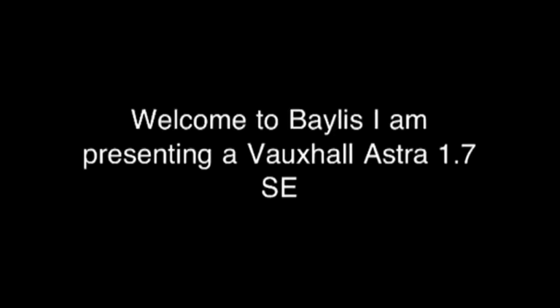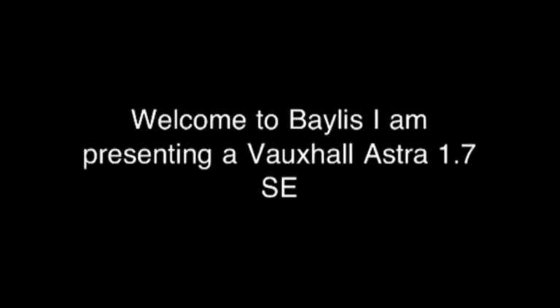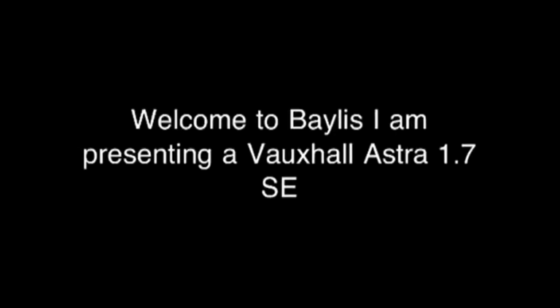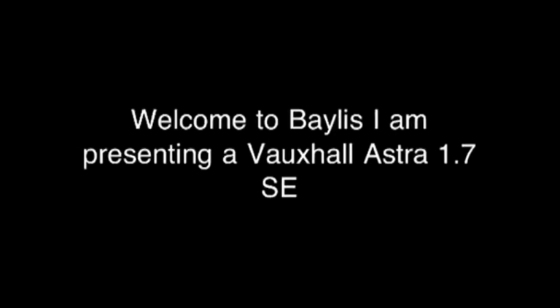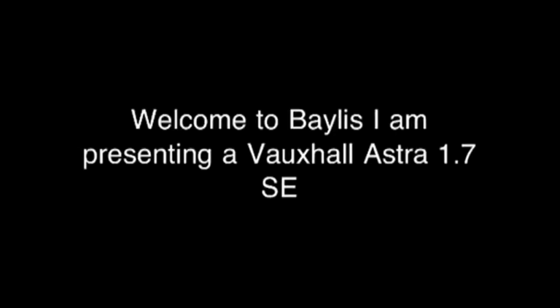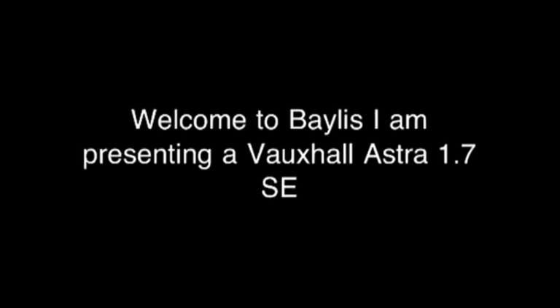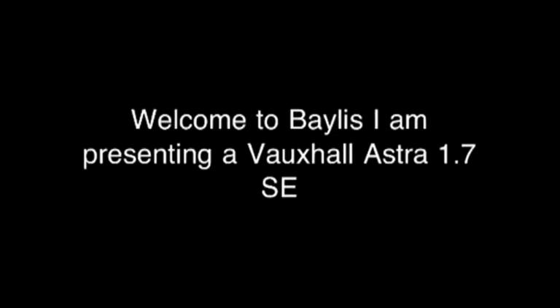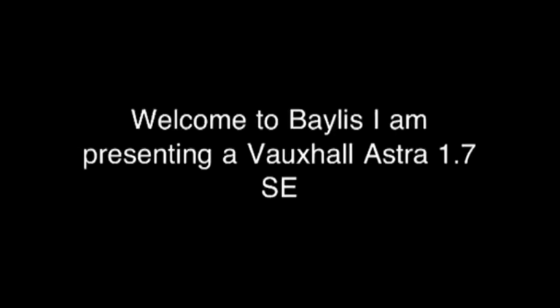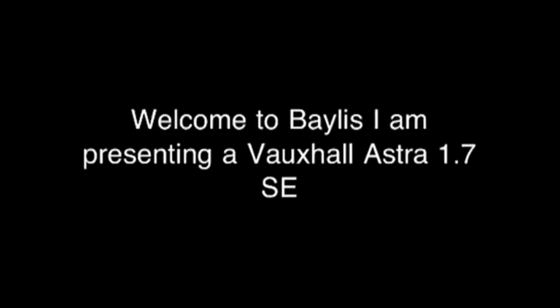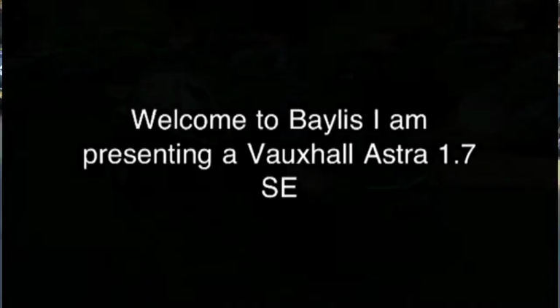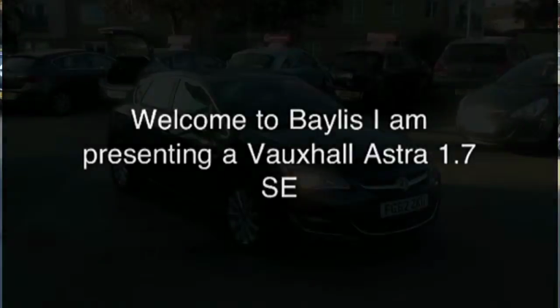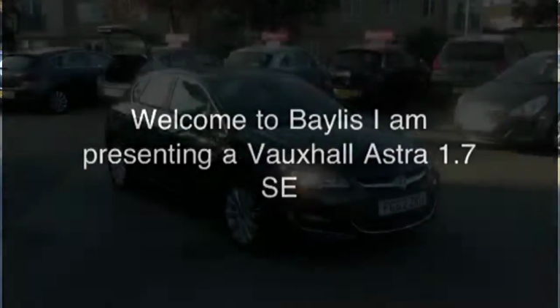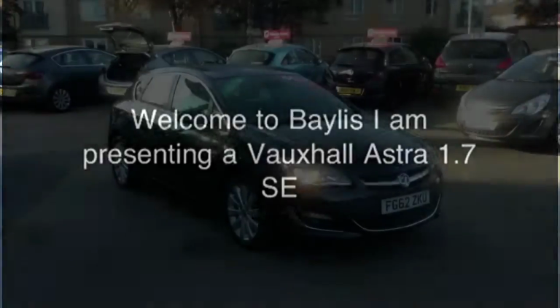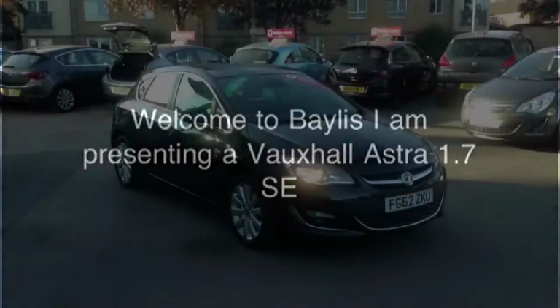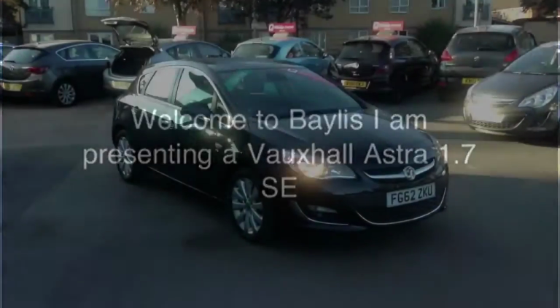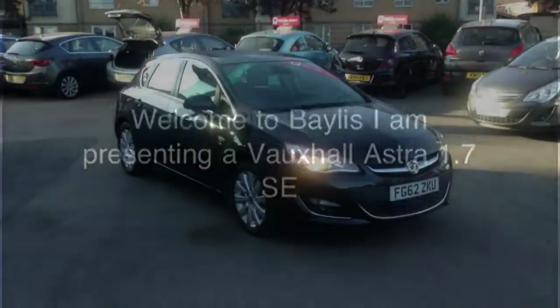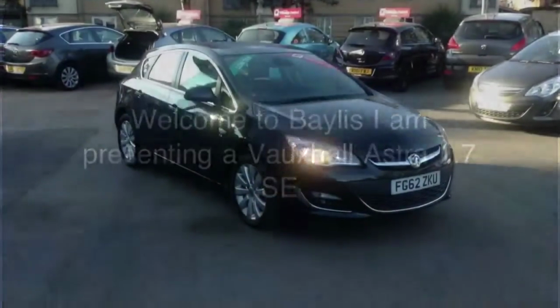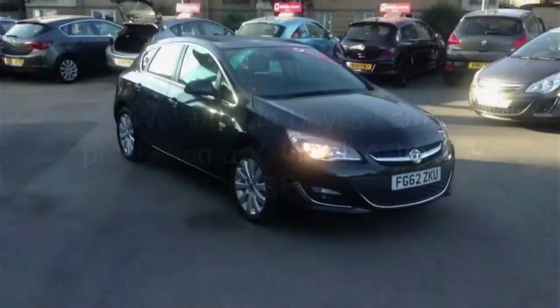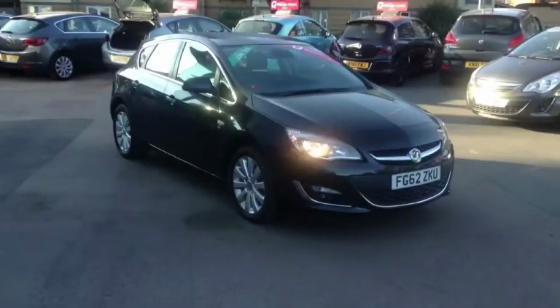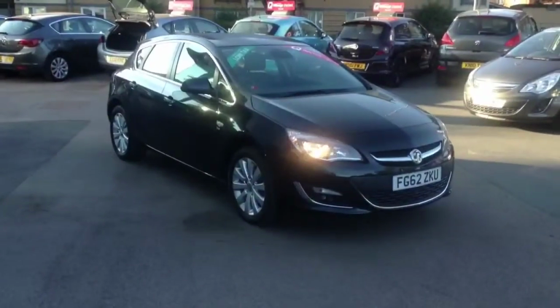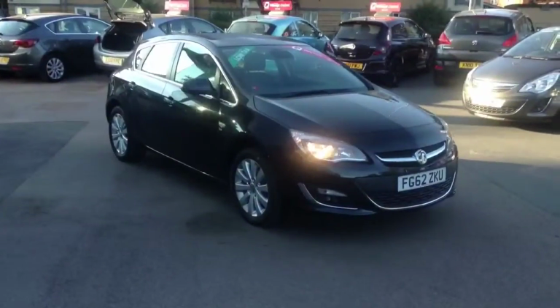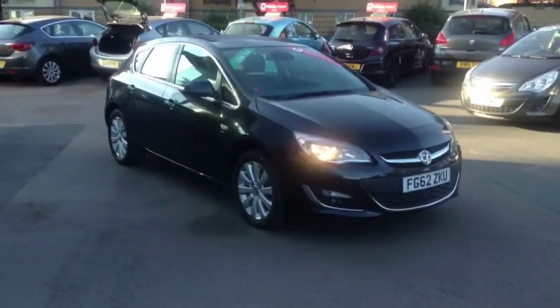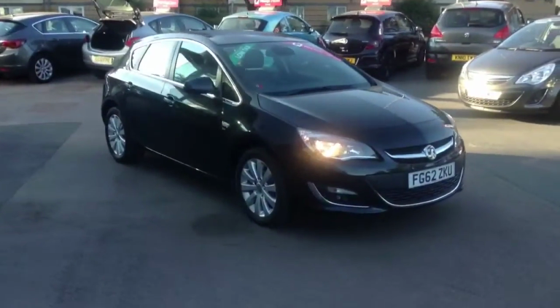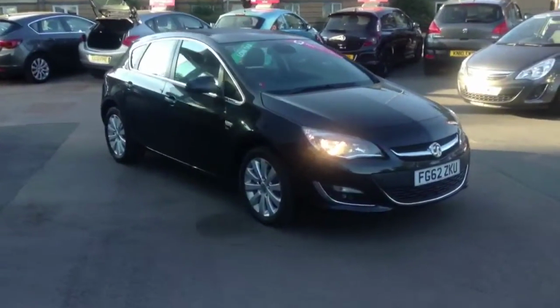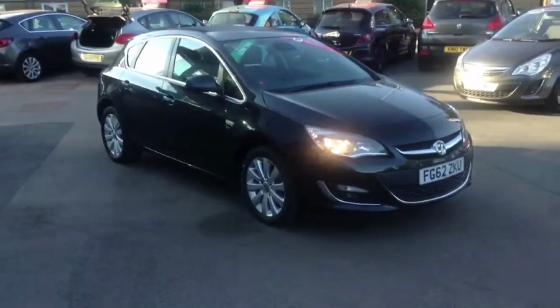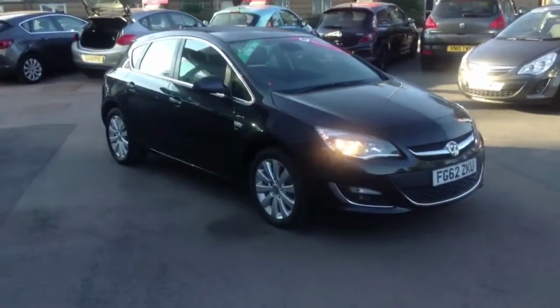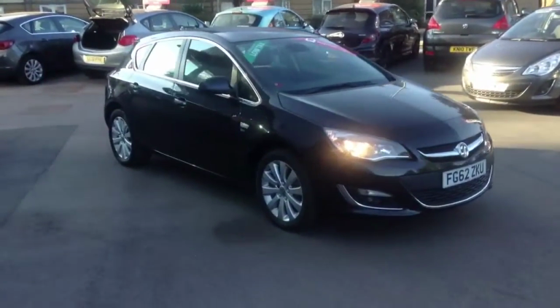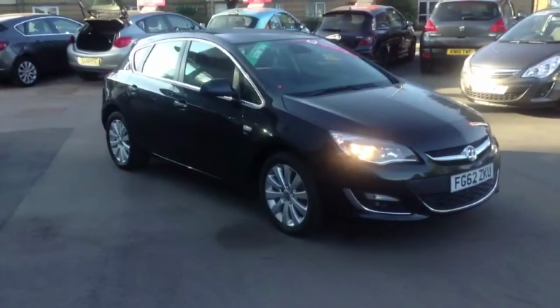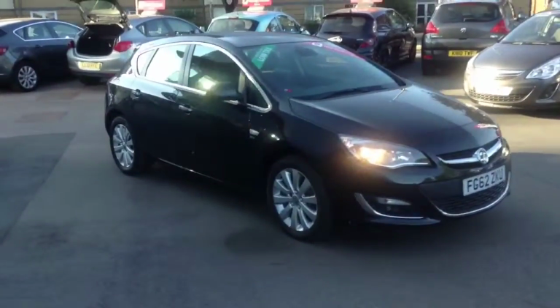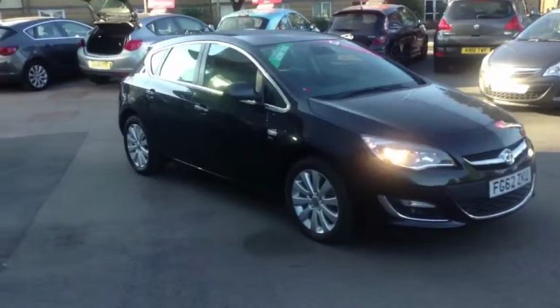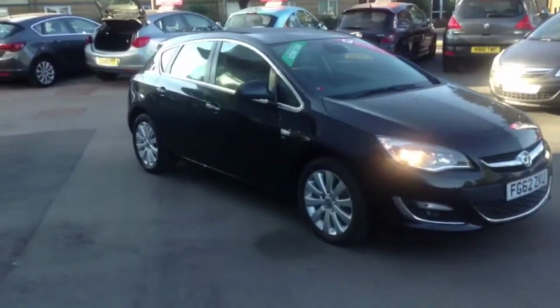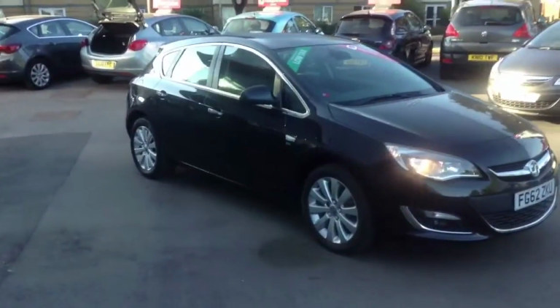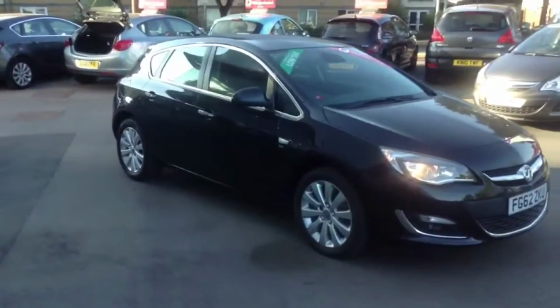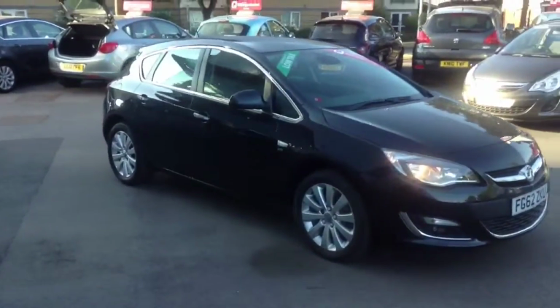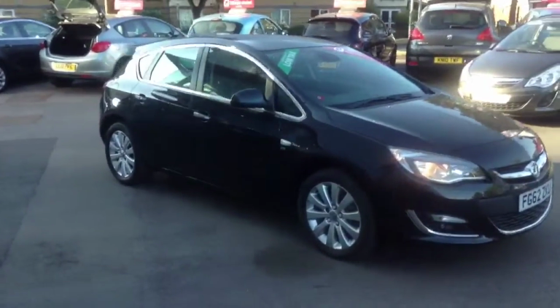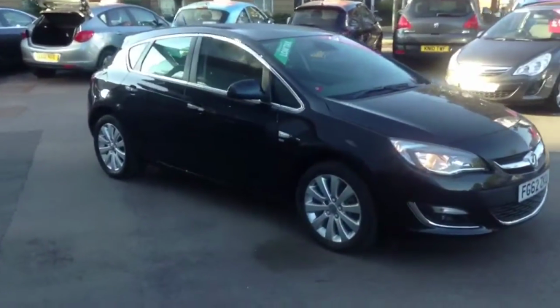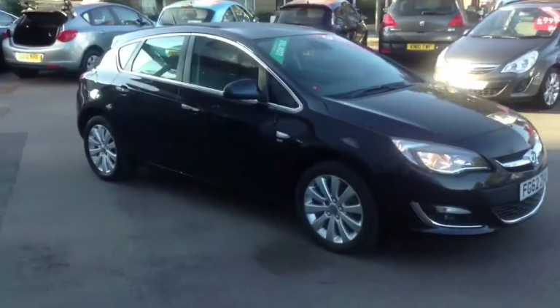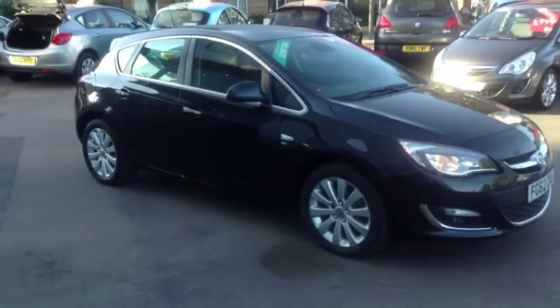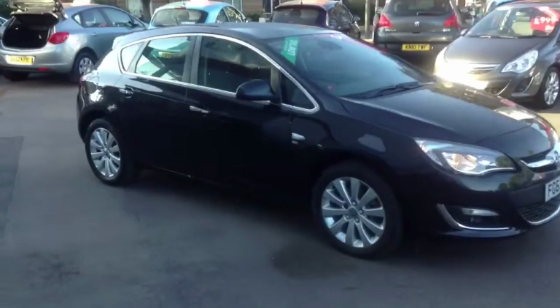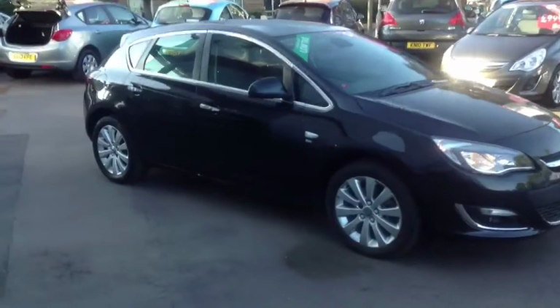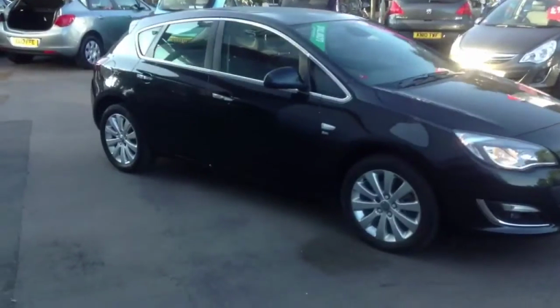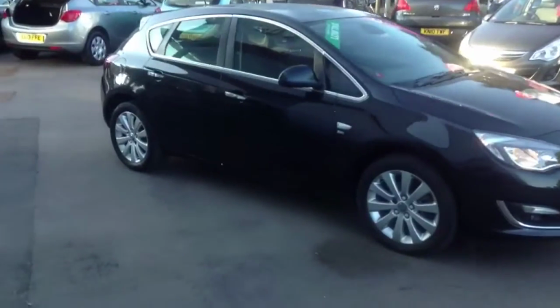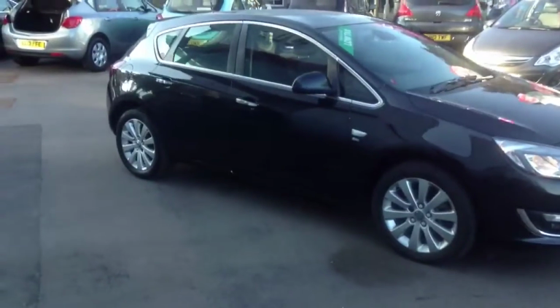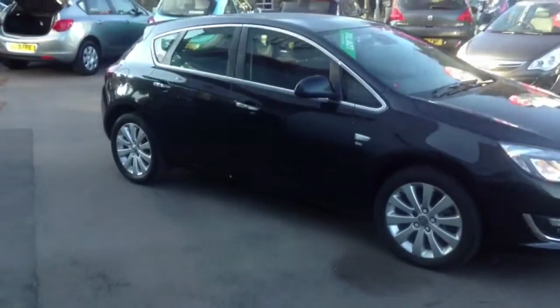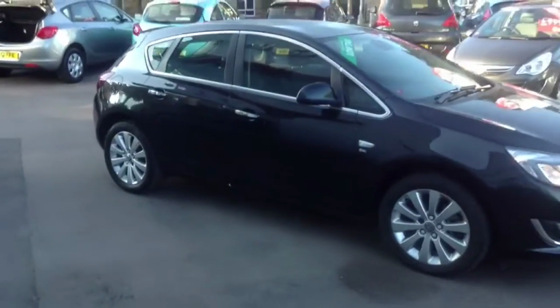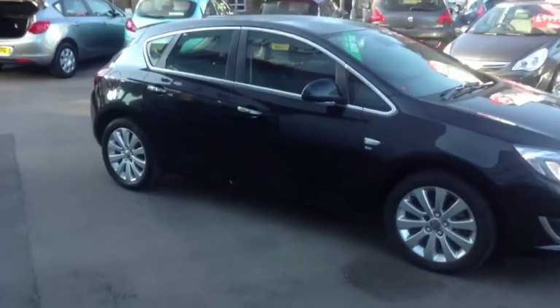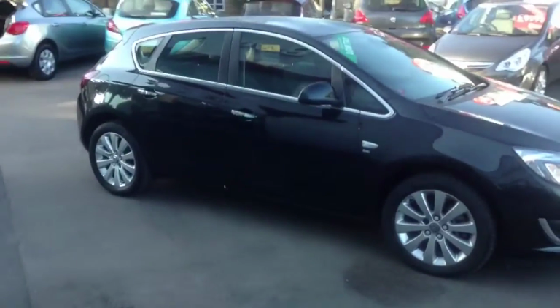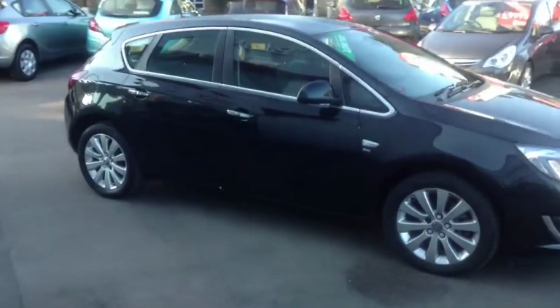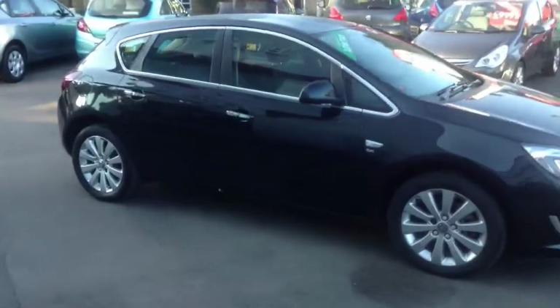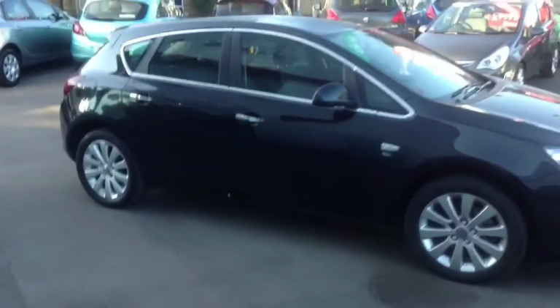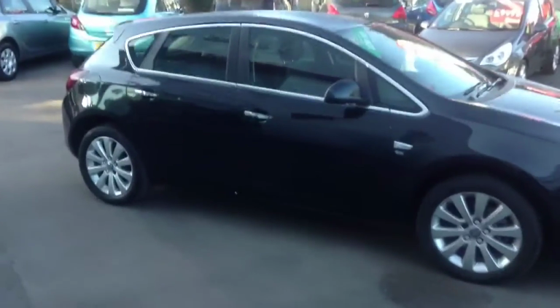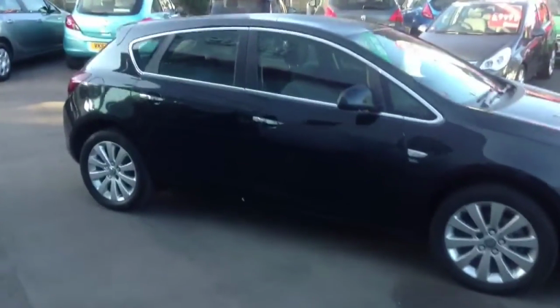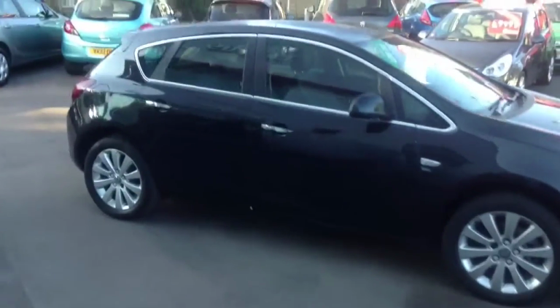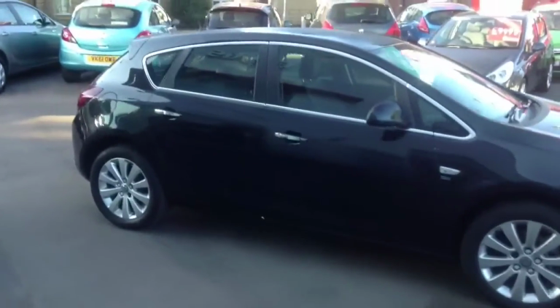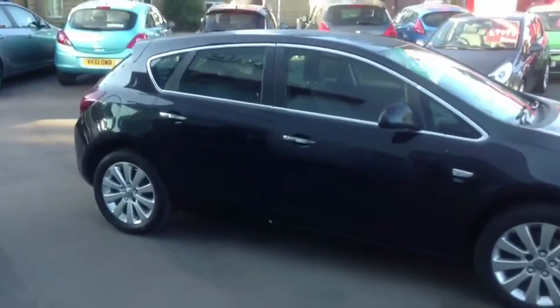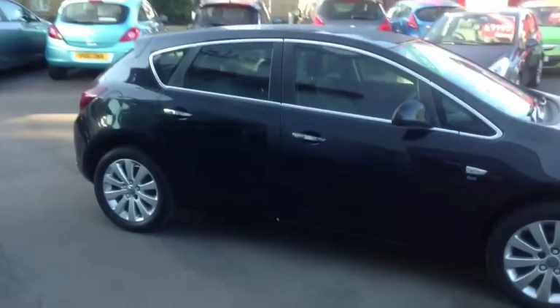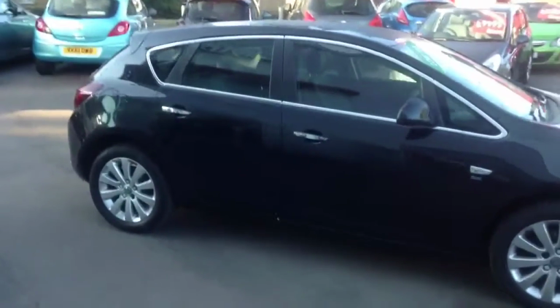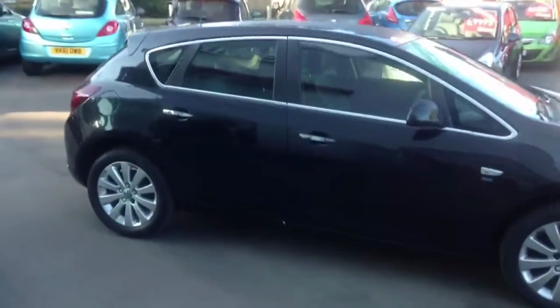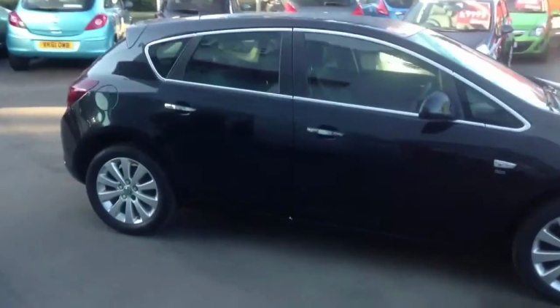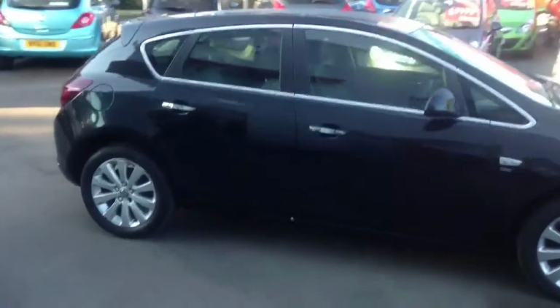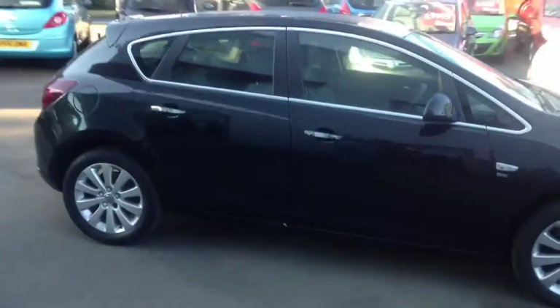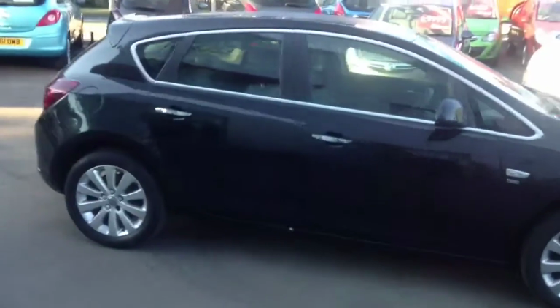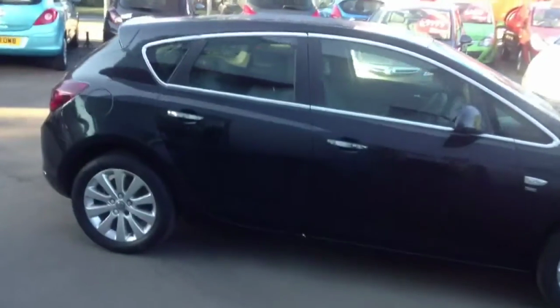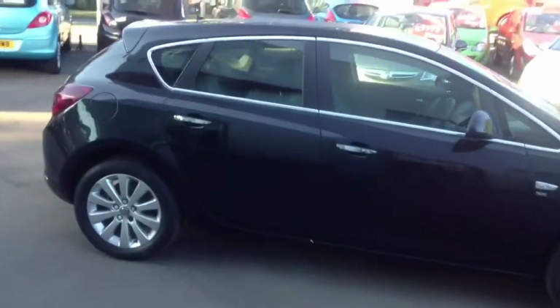Welcome to Bayless. Today we are presenting you with a Vauxhall Astra 1.7 CDTI manual.